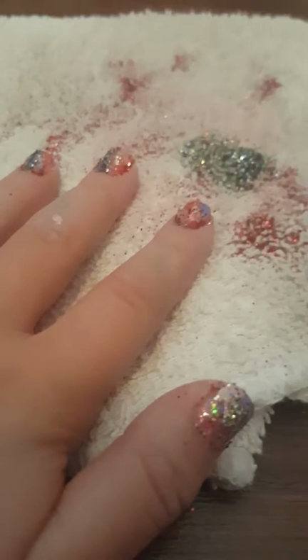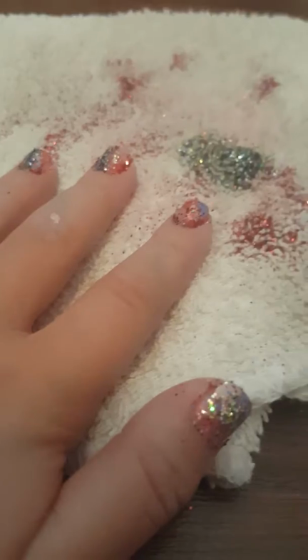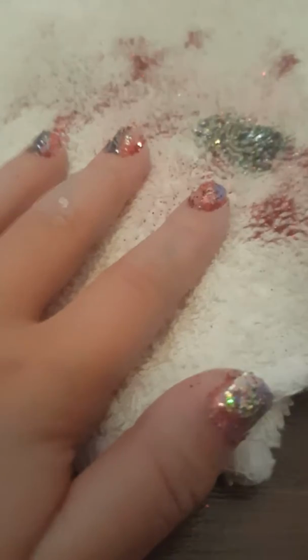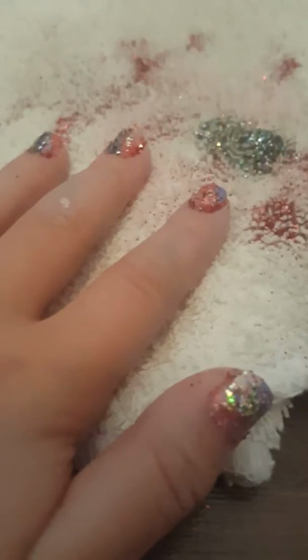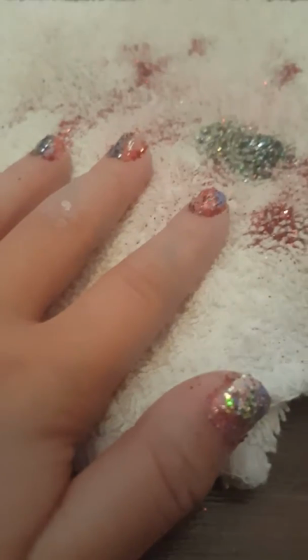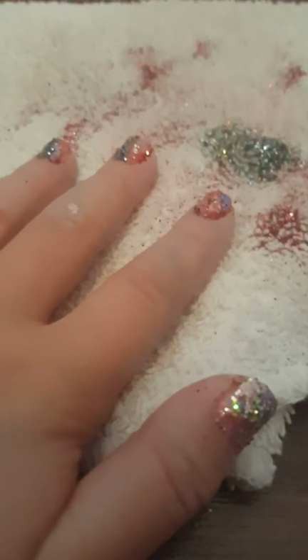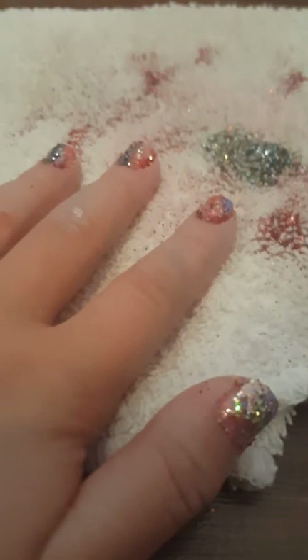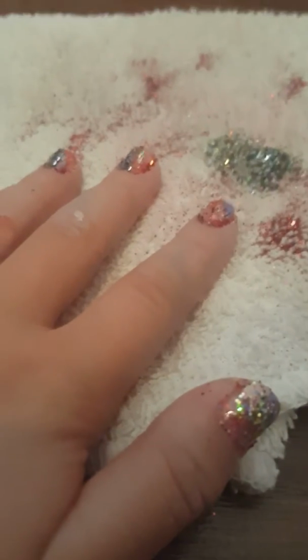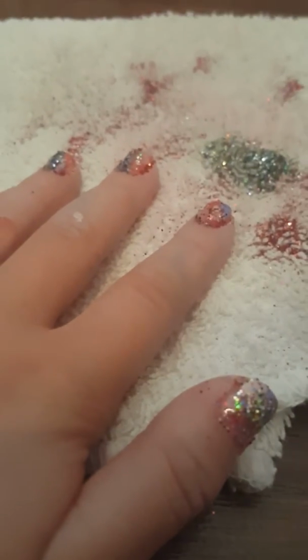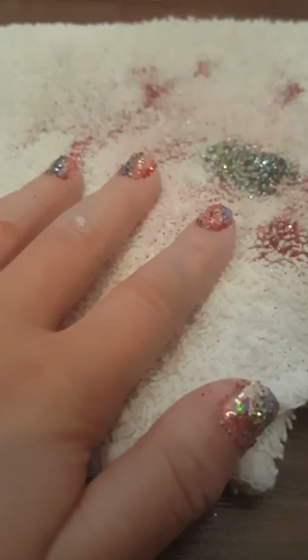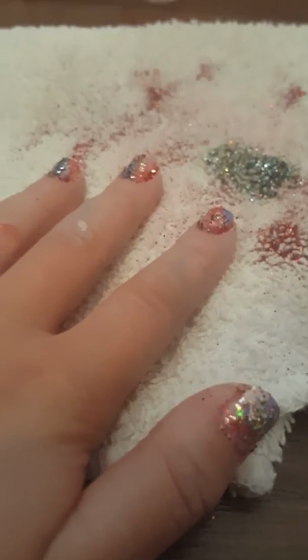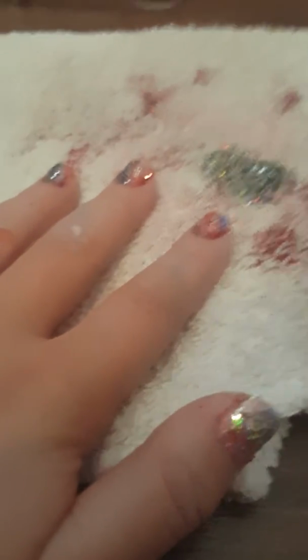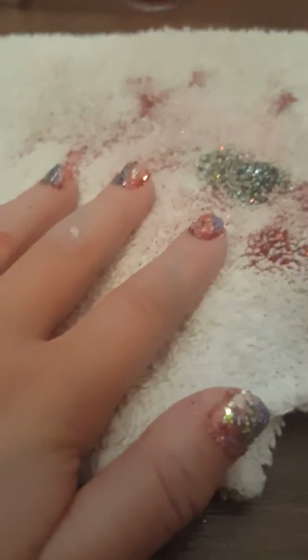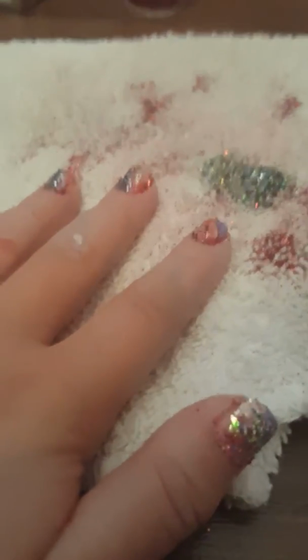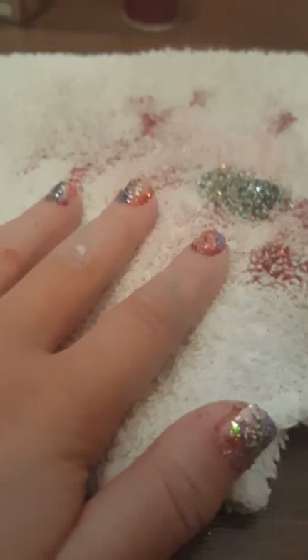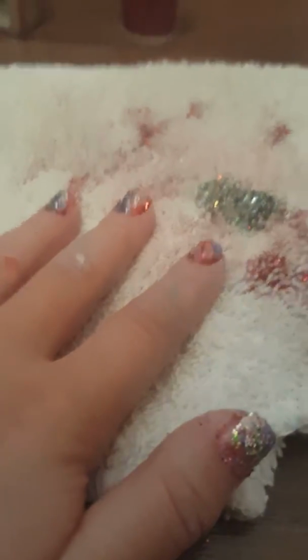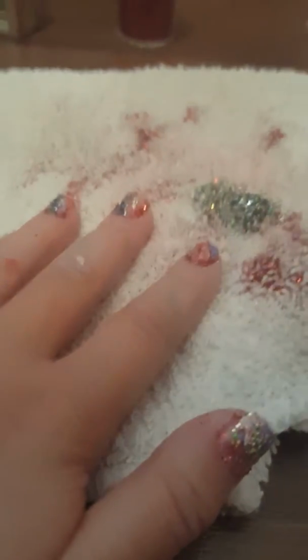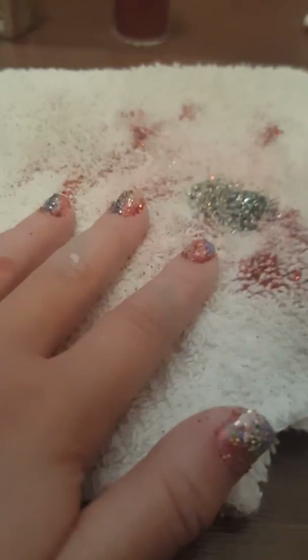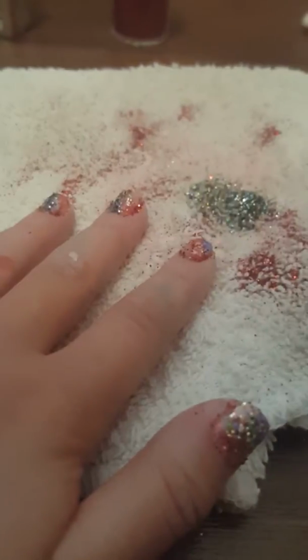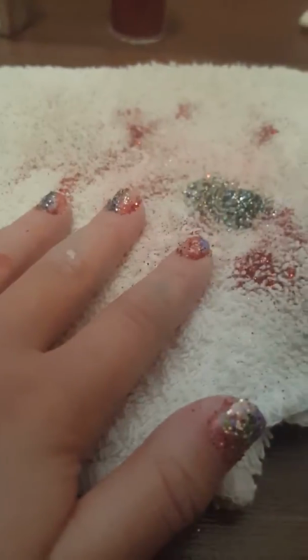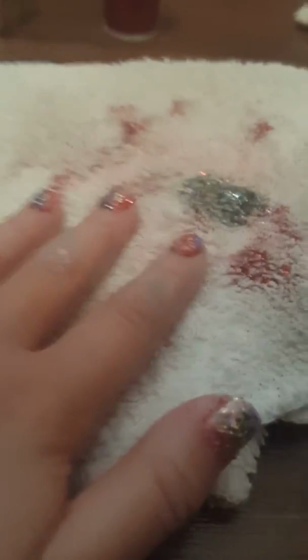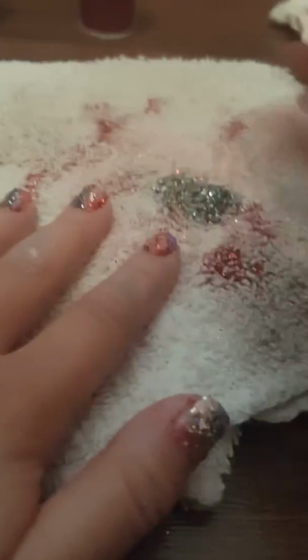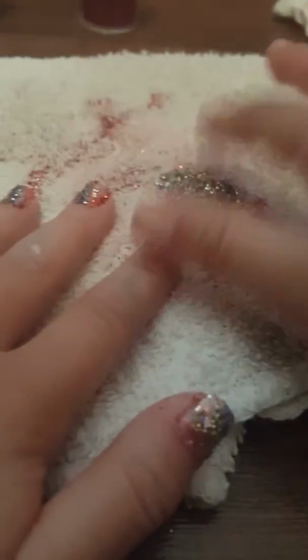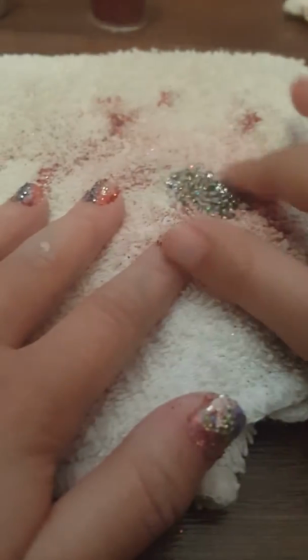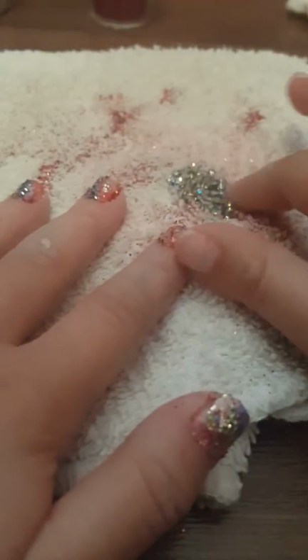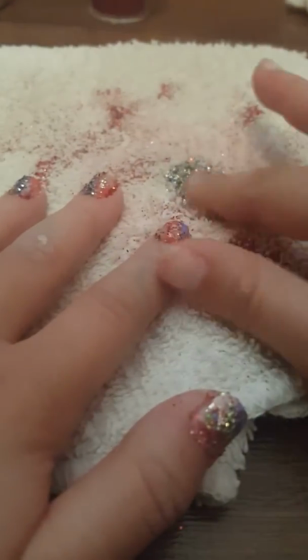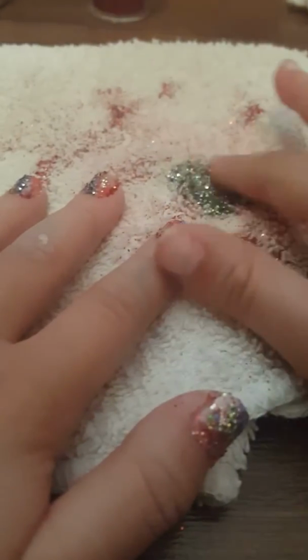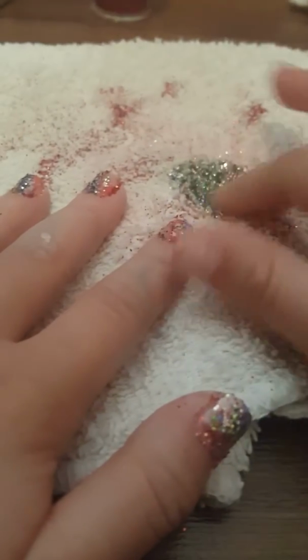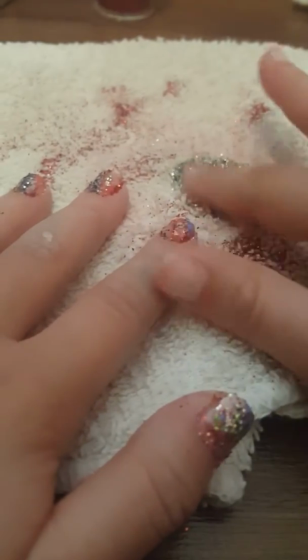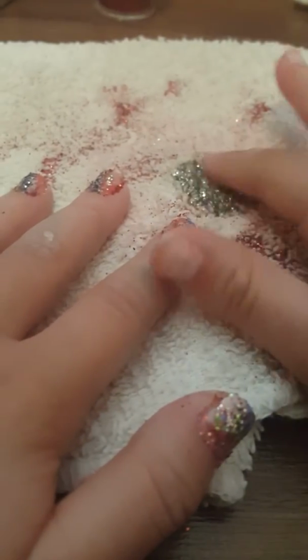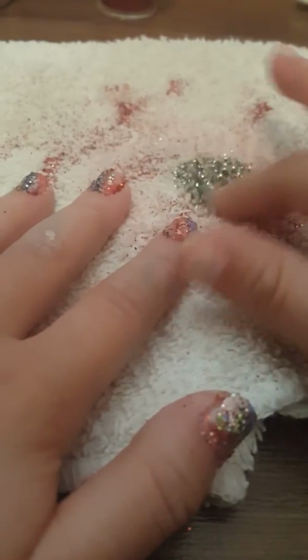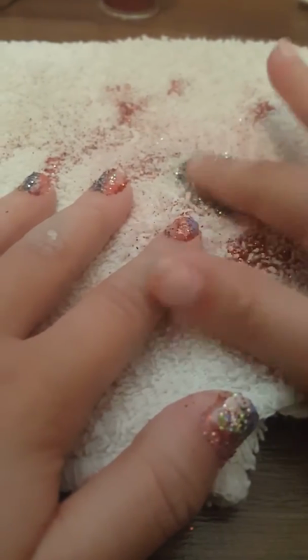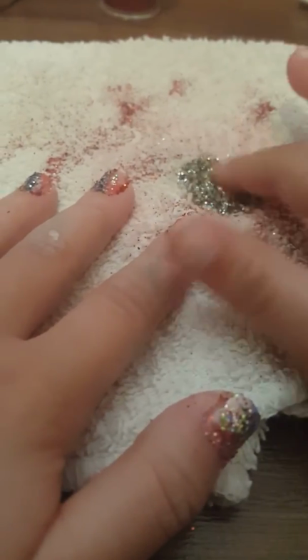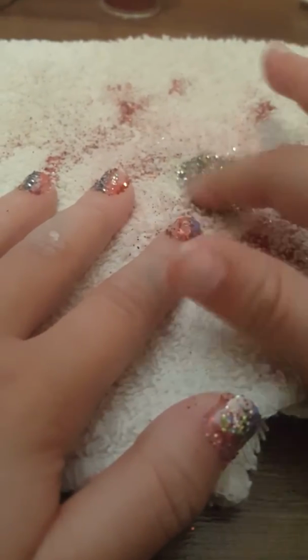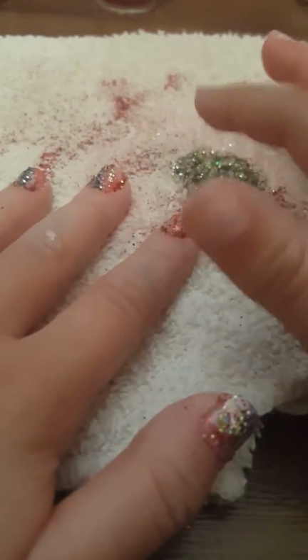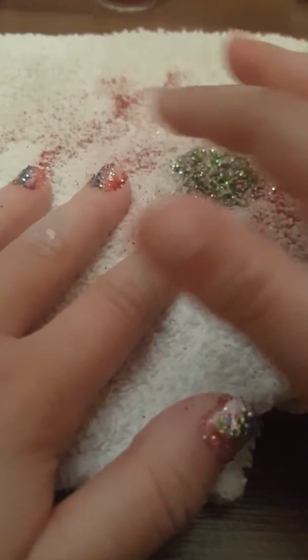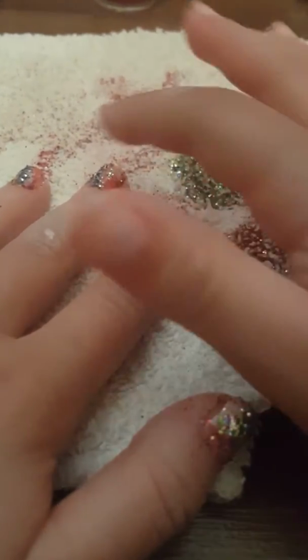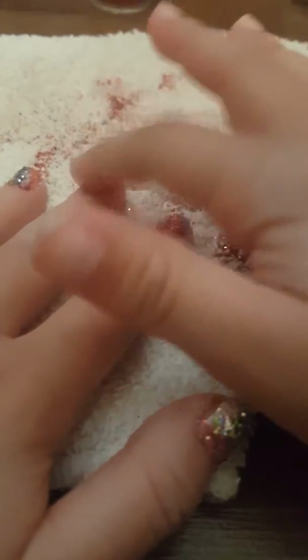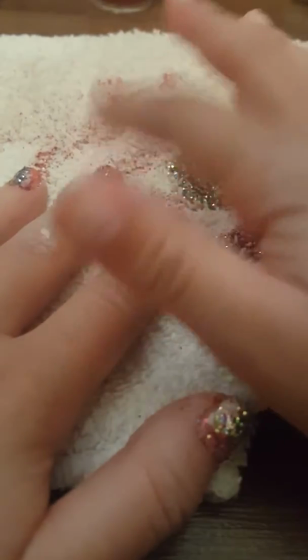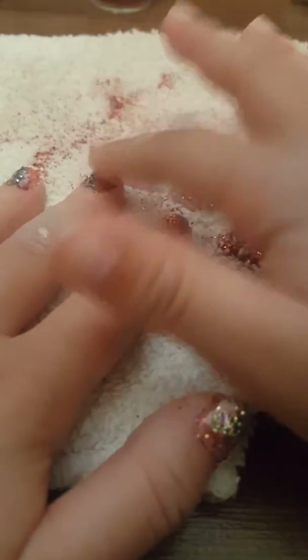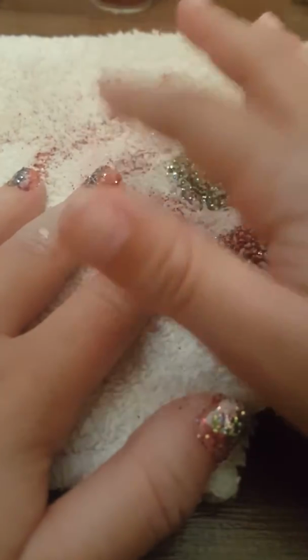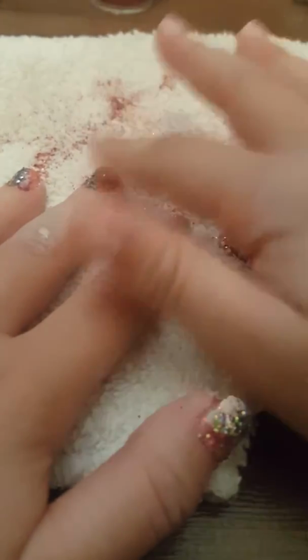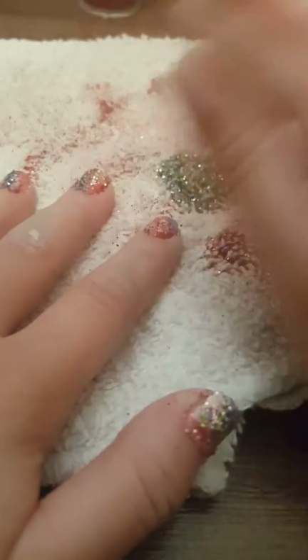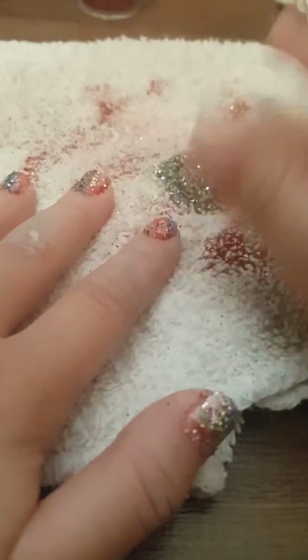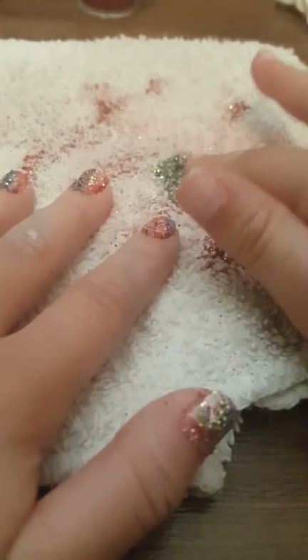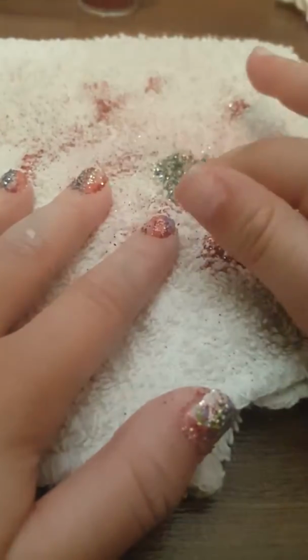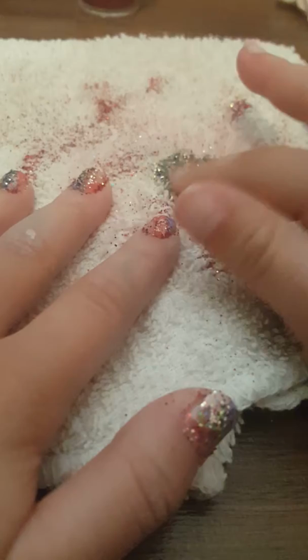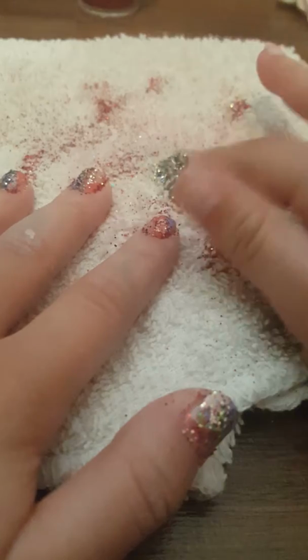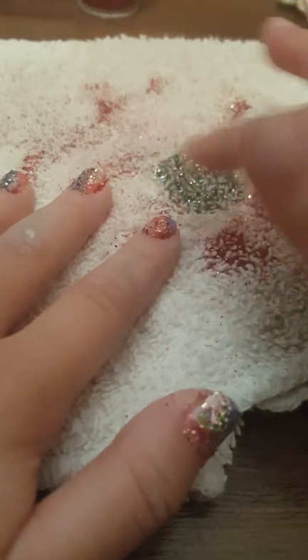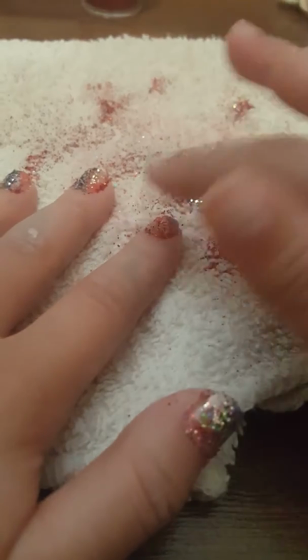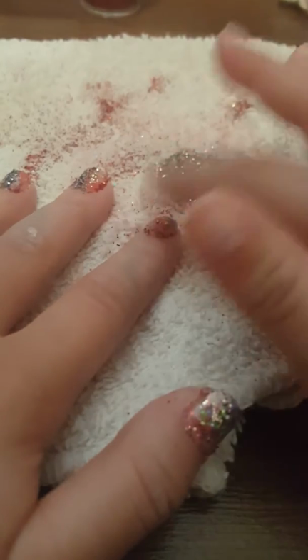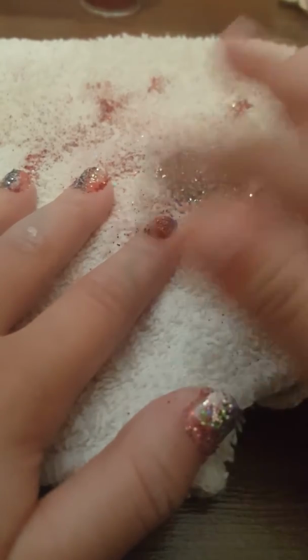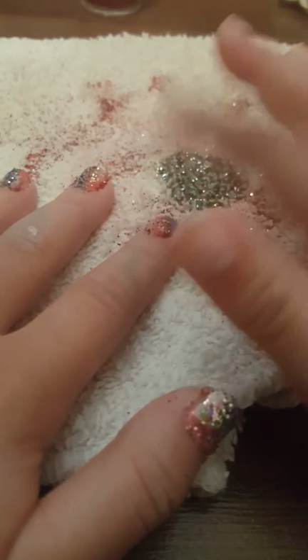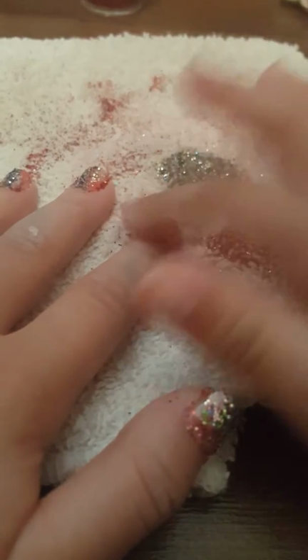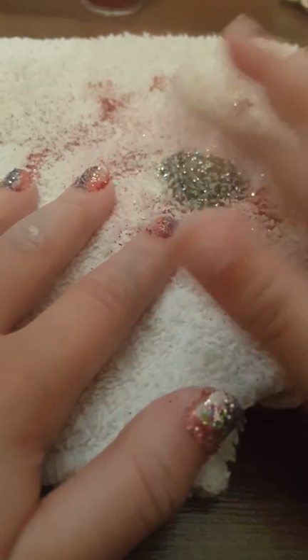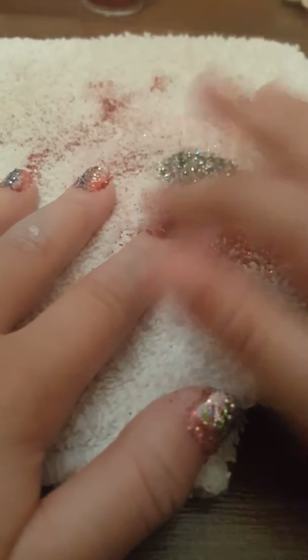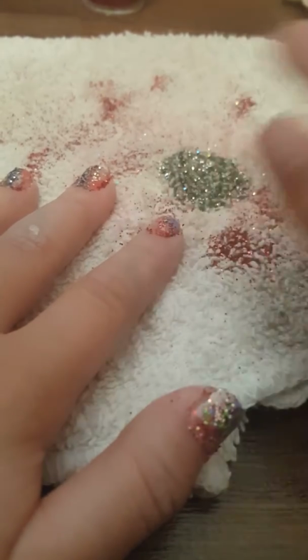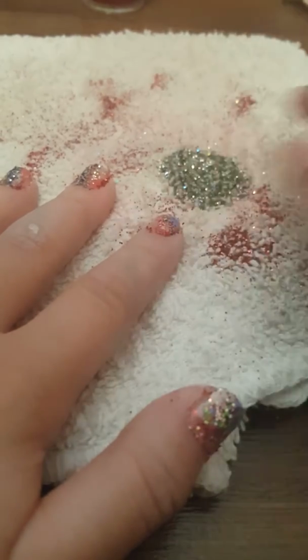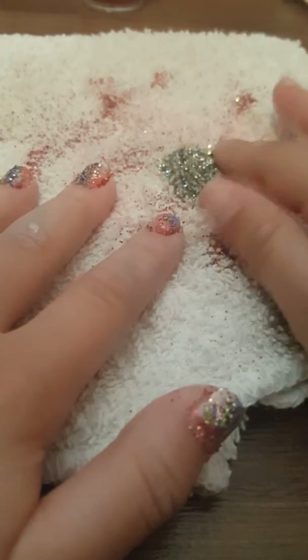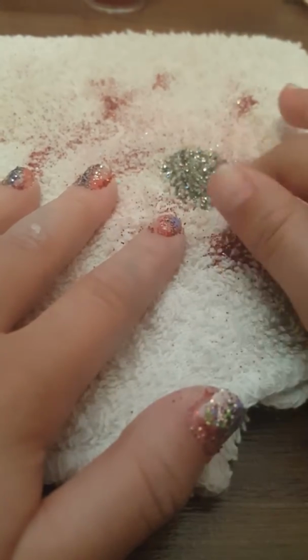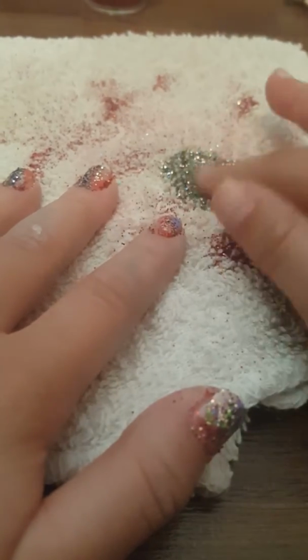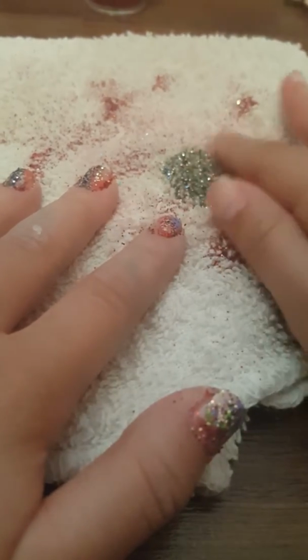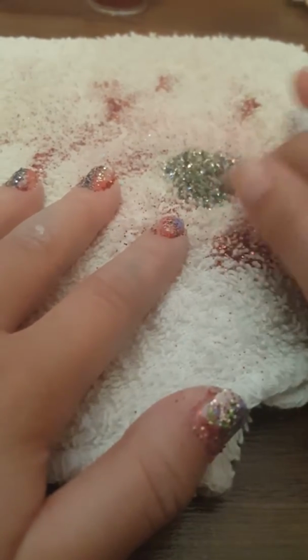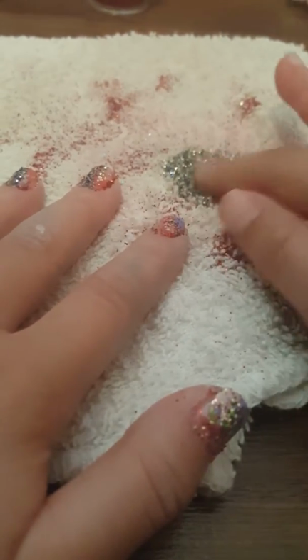Welcome back to part two. My other video ended like I told you guys it was, and we're back with my nails.